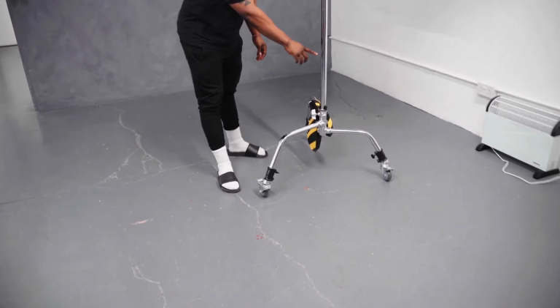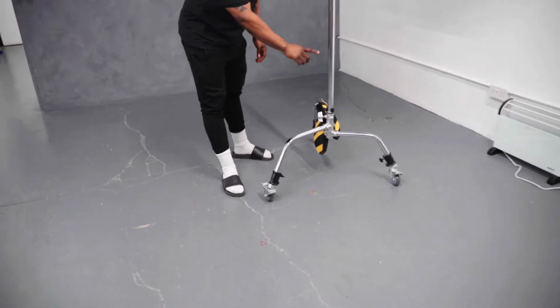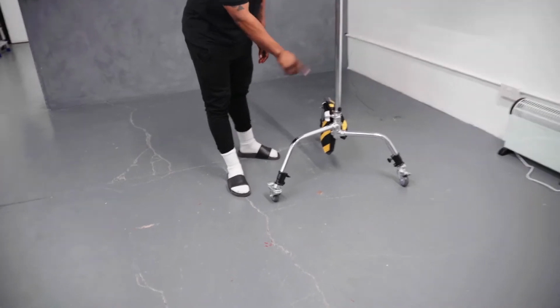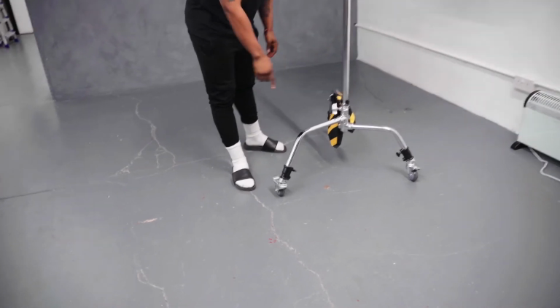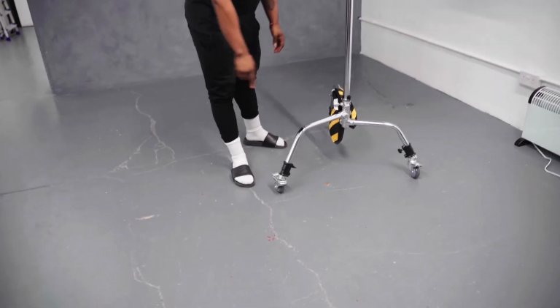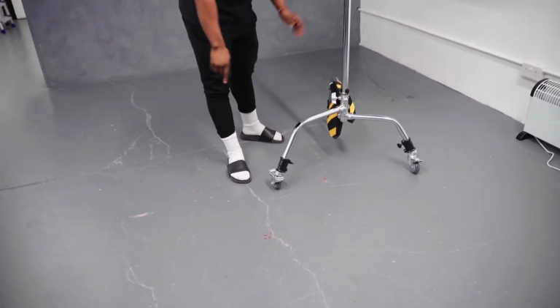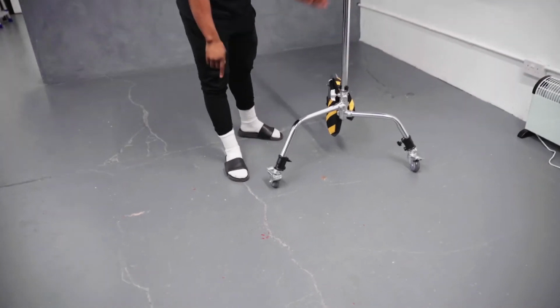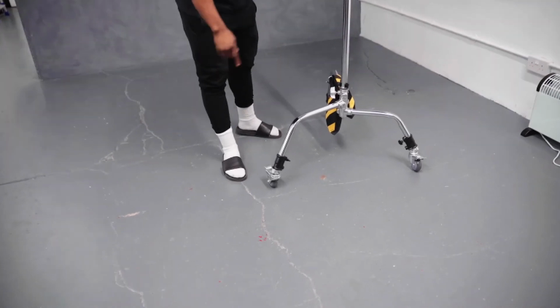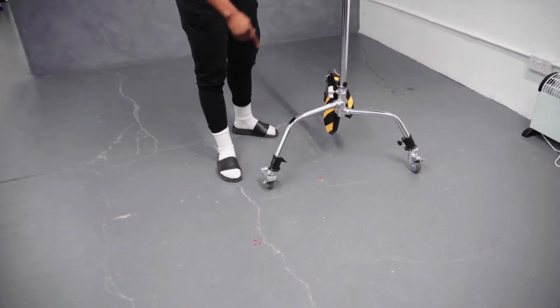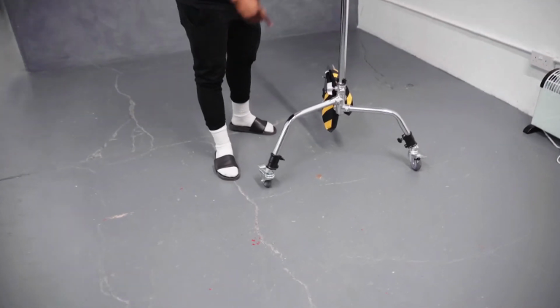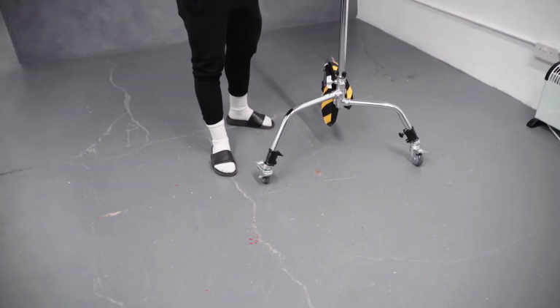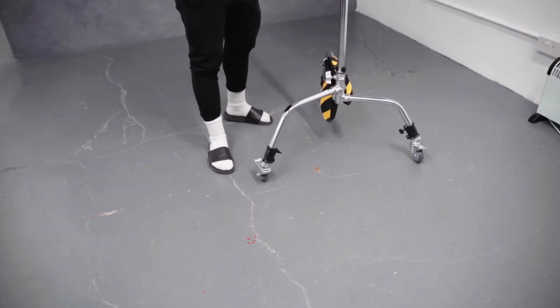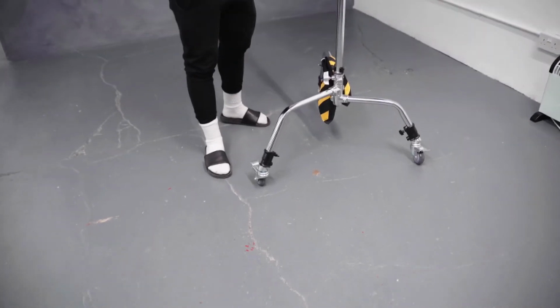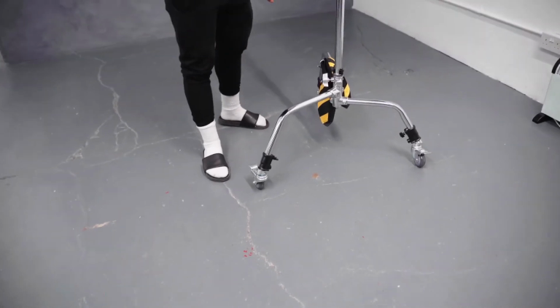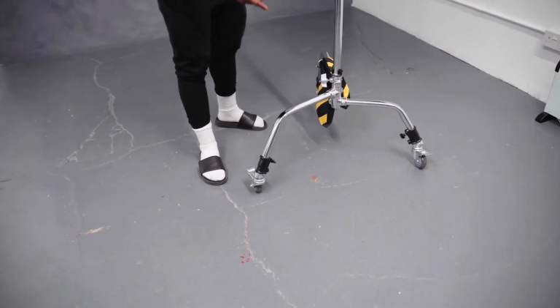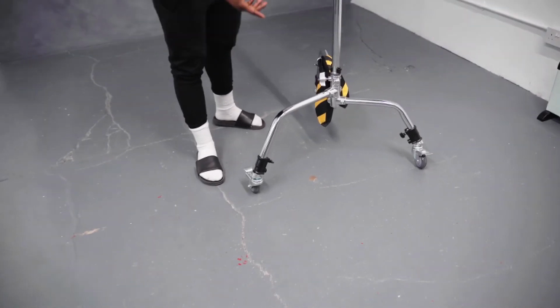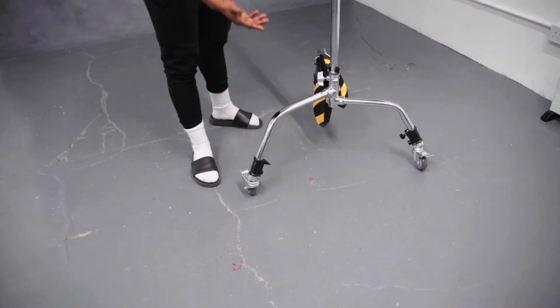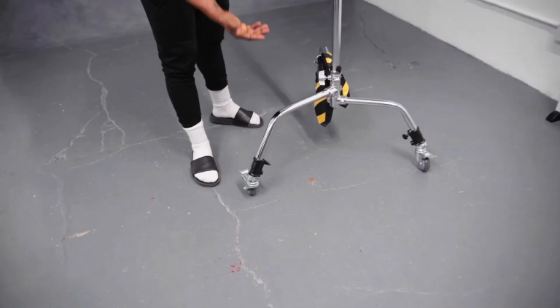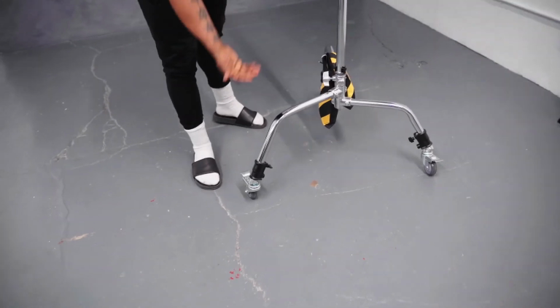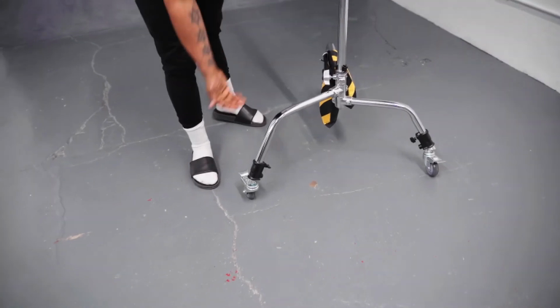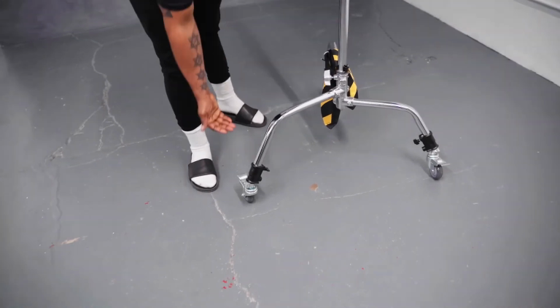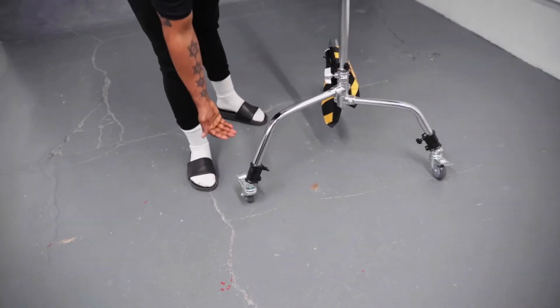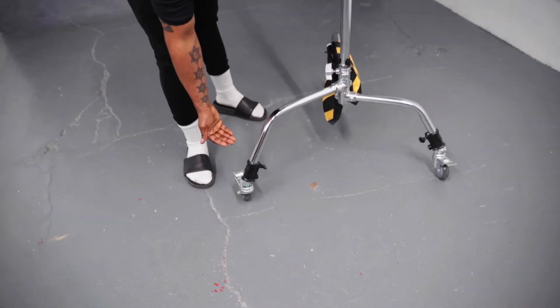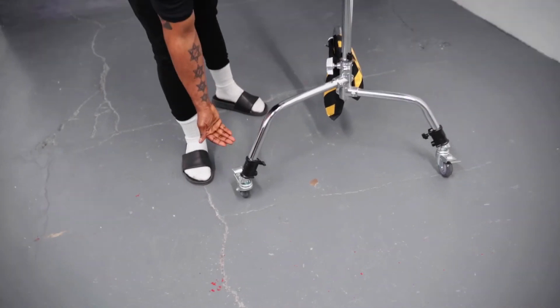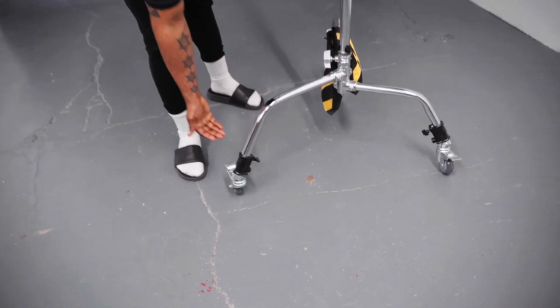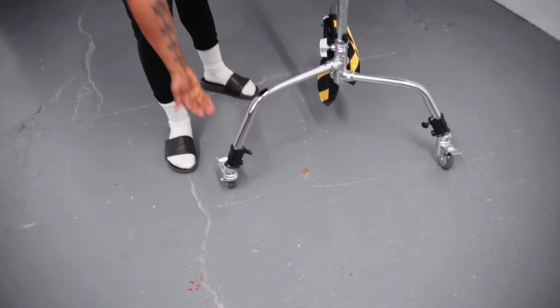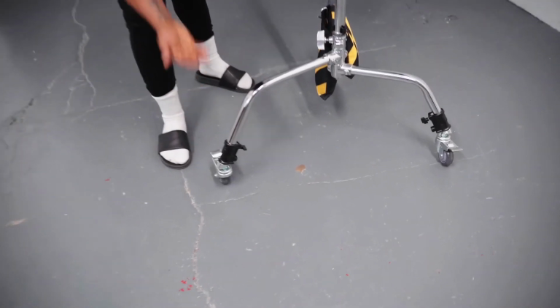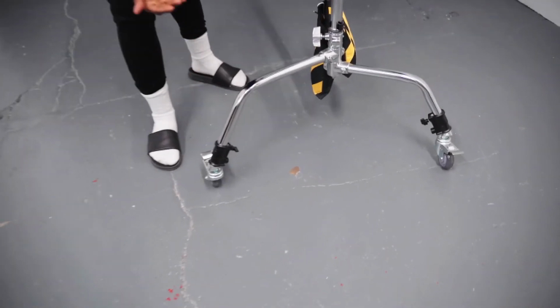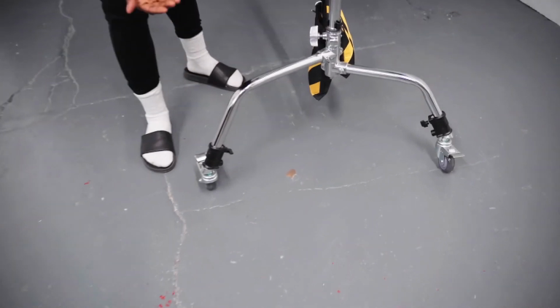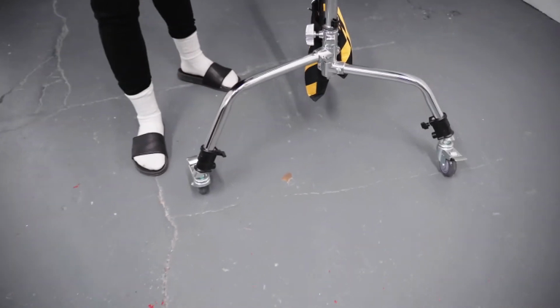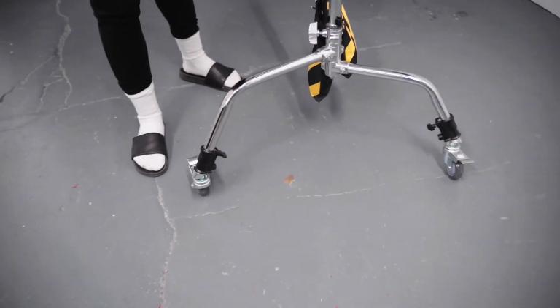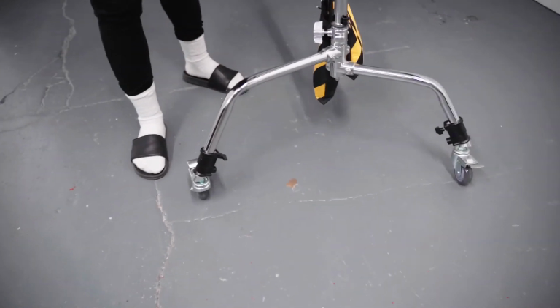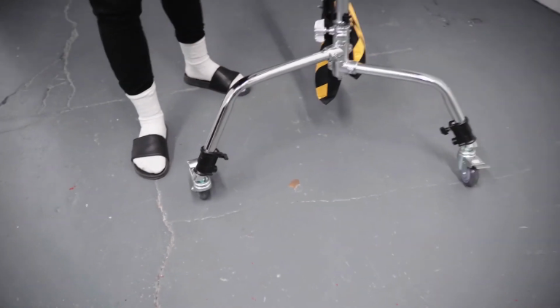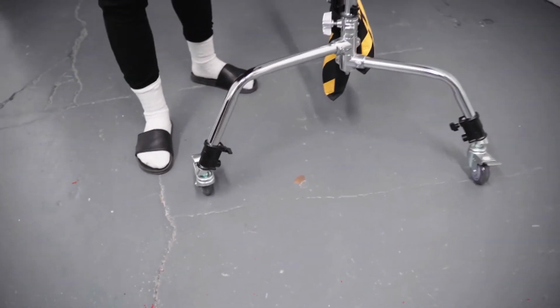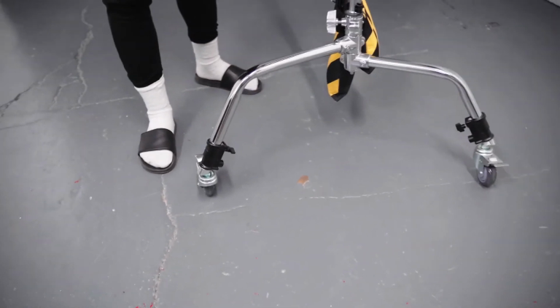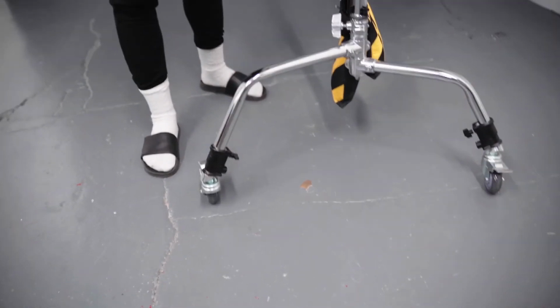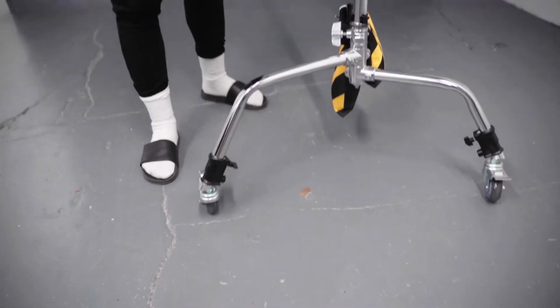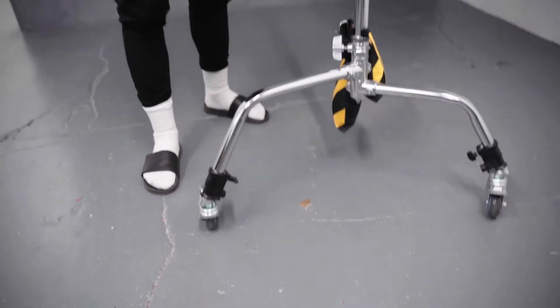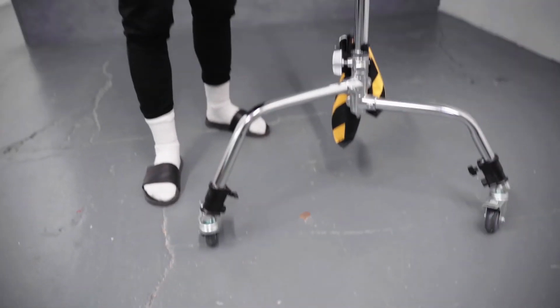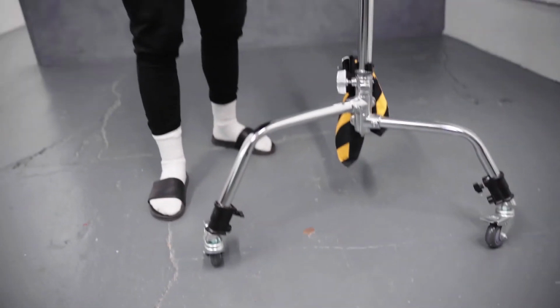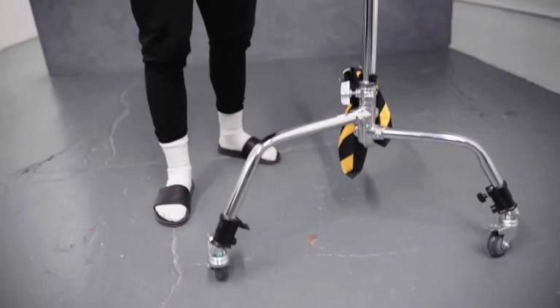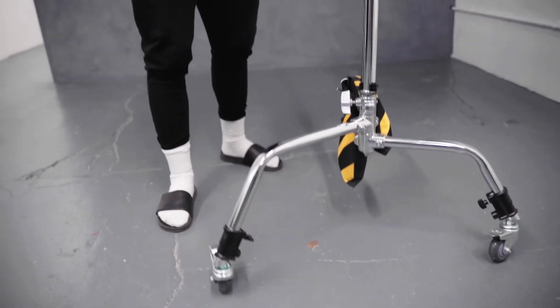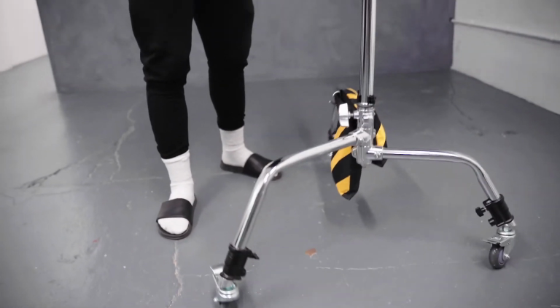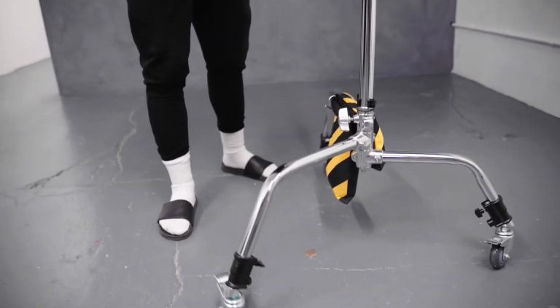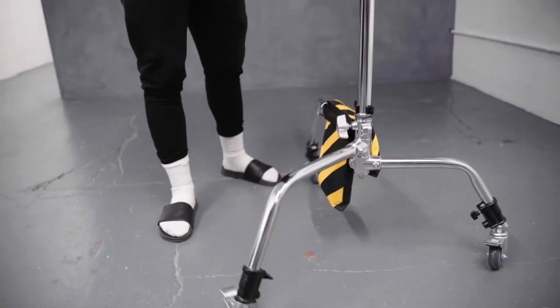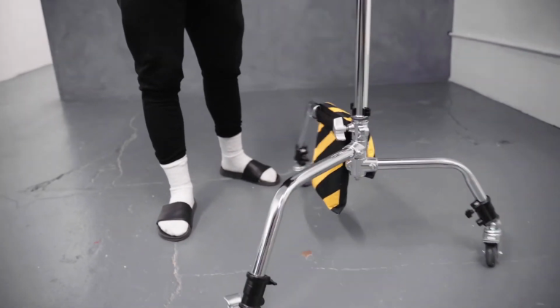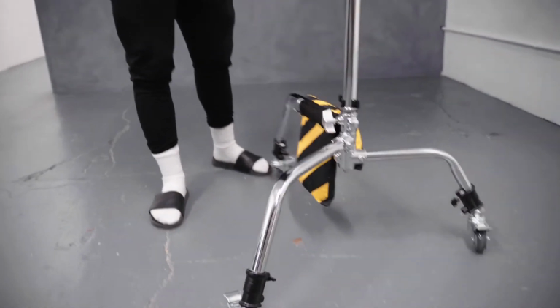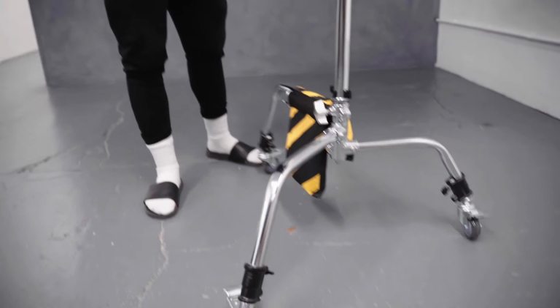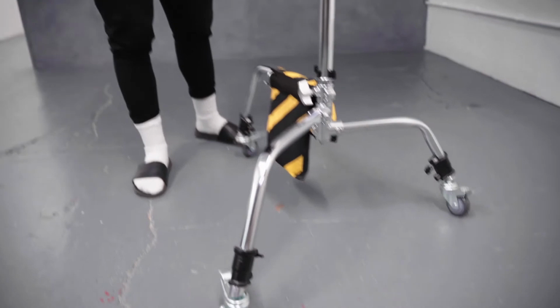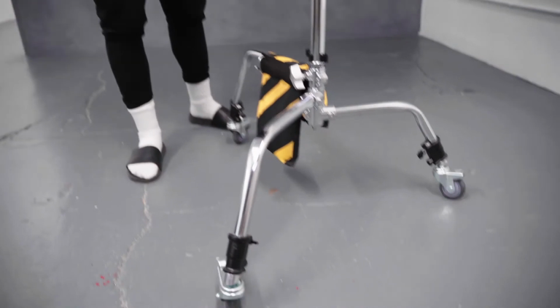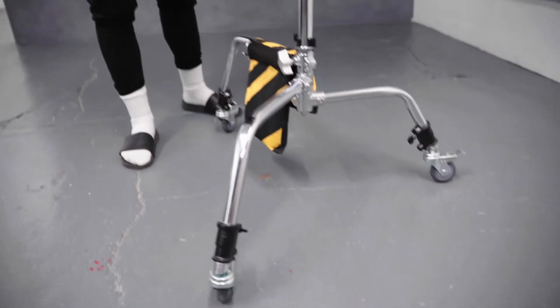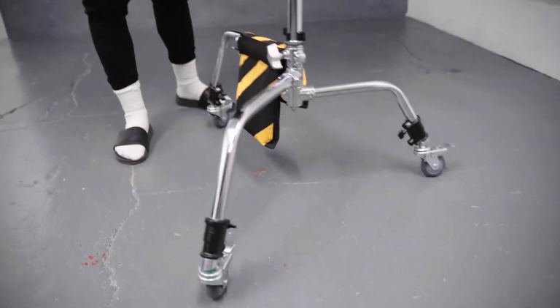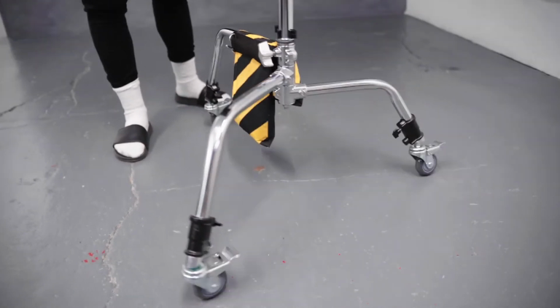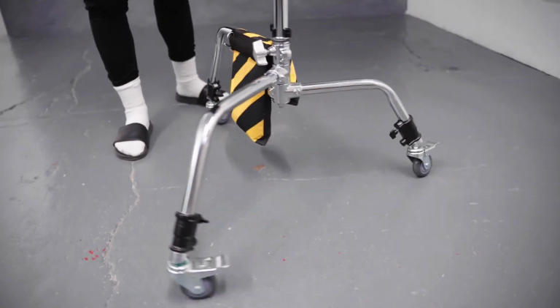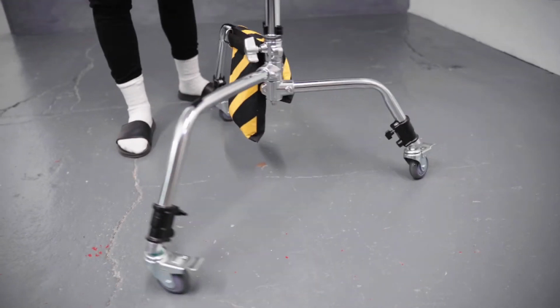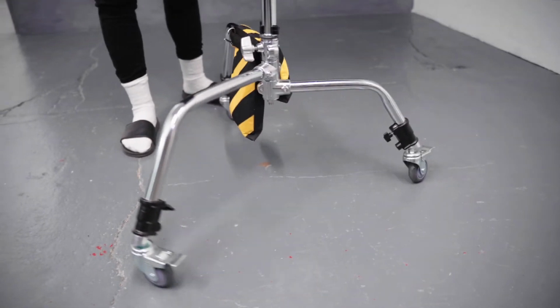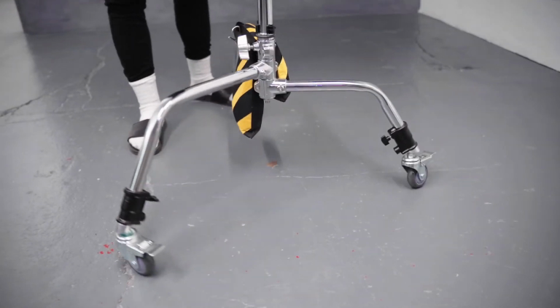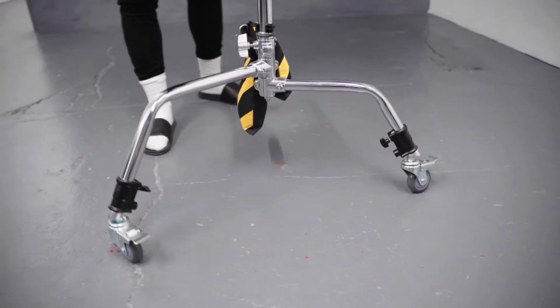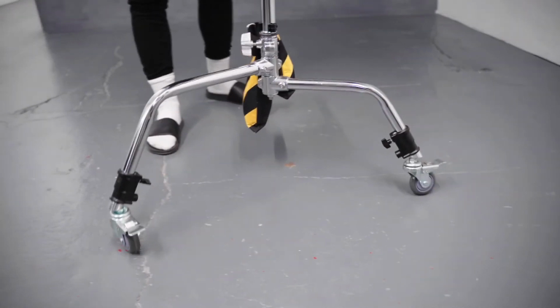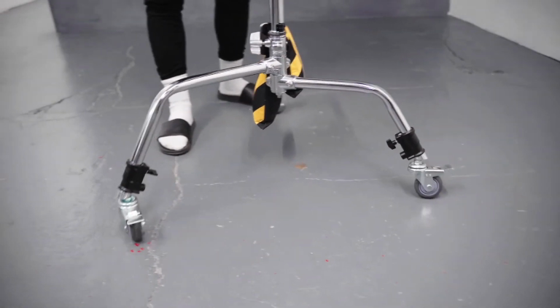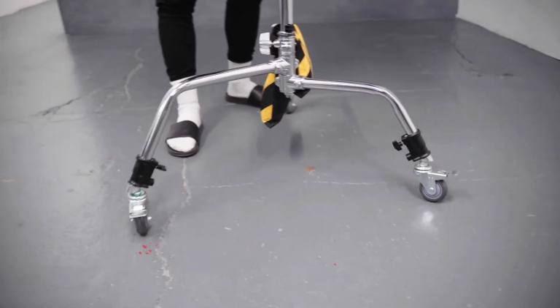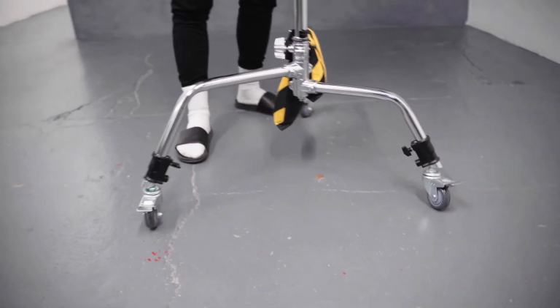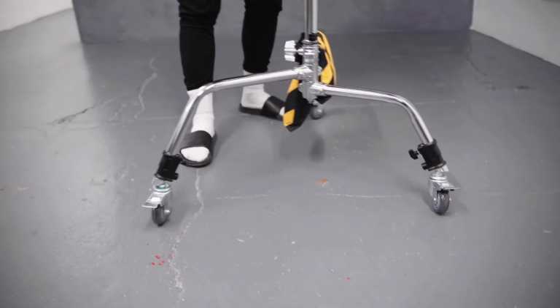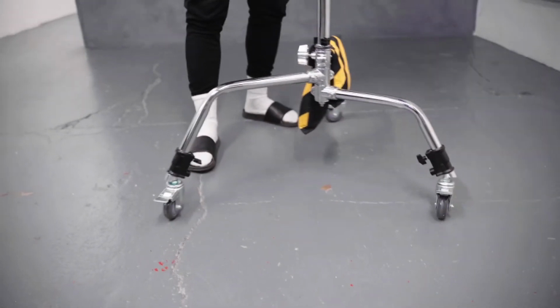We have three wheels. At the moment, the levers are up, which means that you've got full mobility on all the wheels.